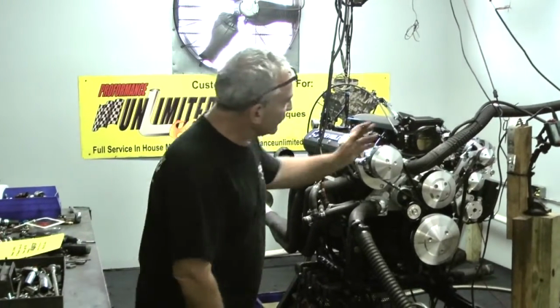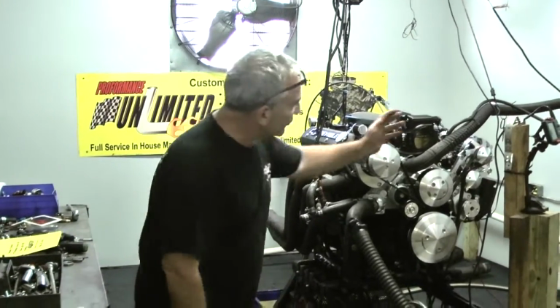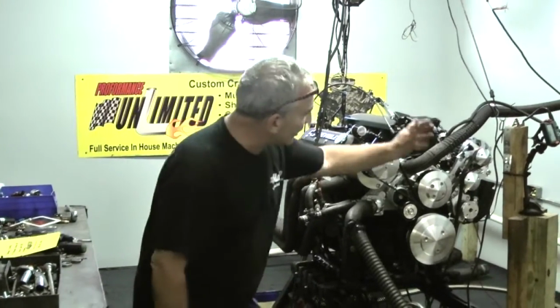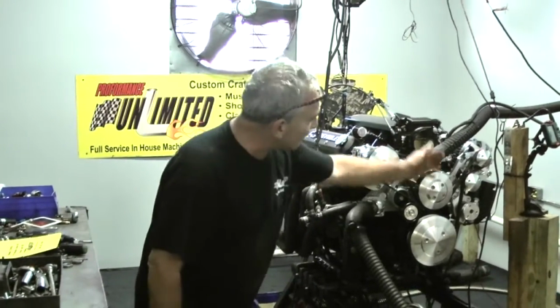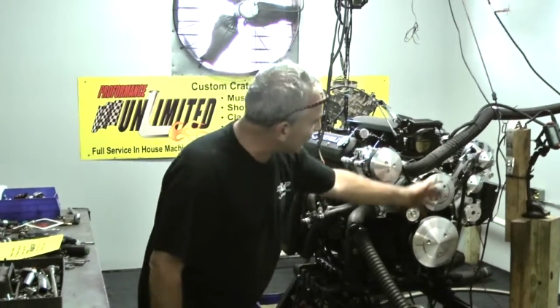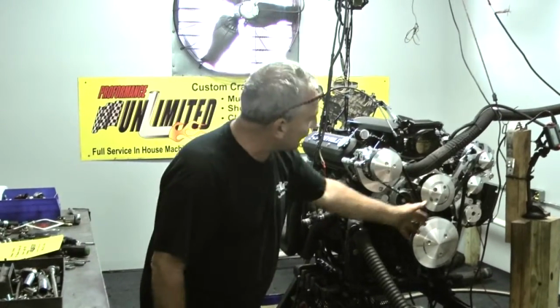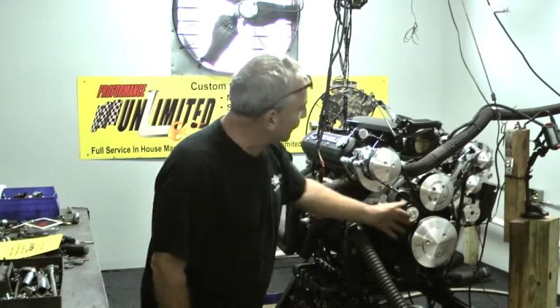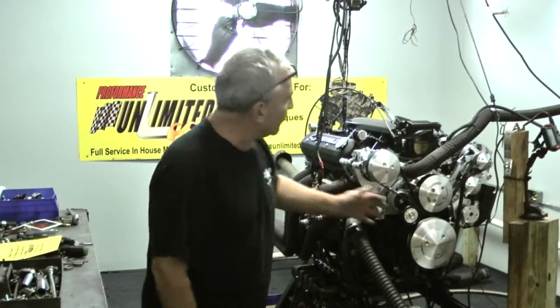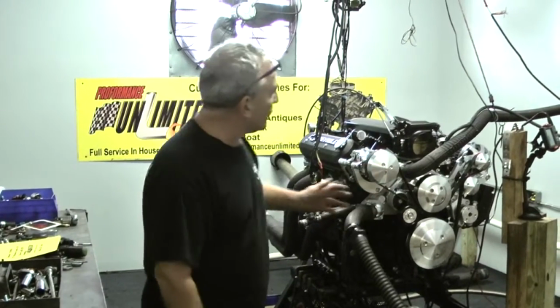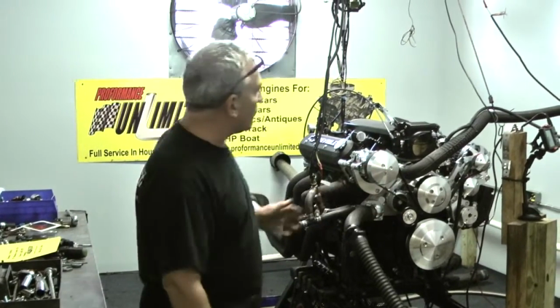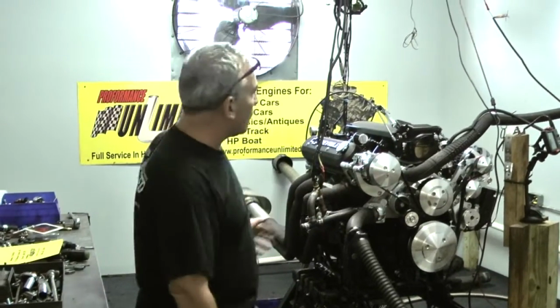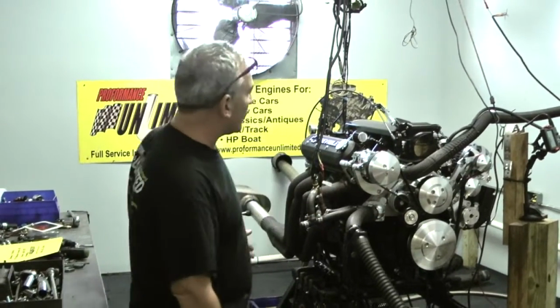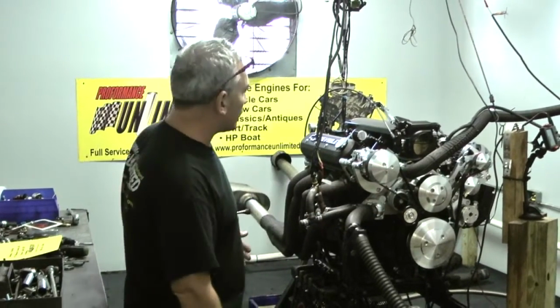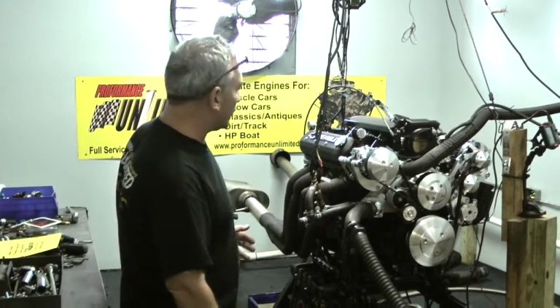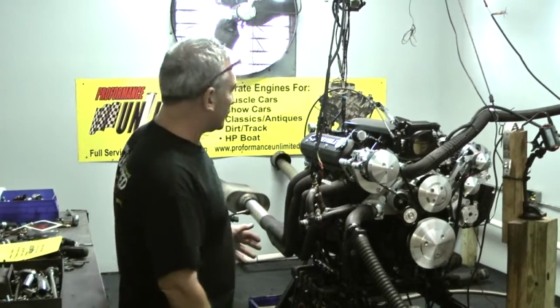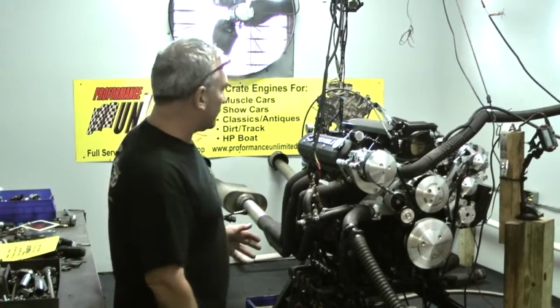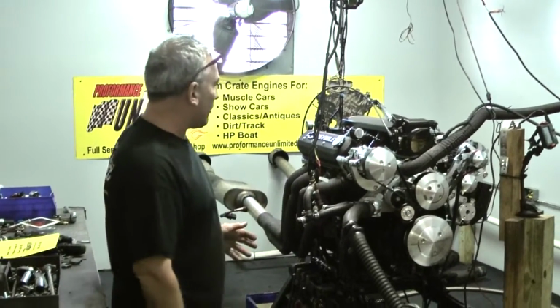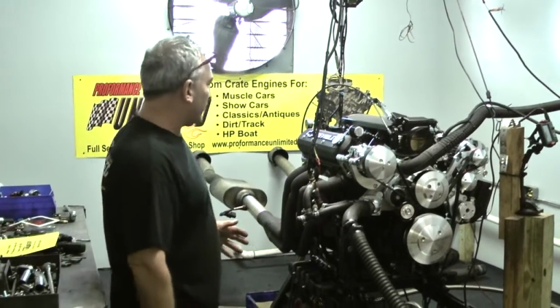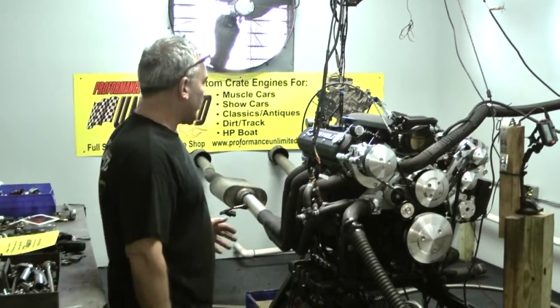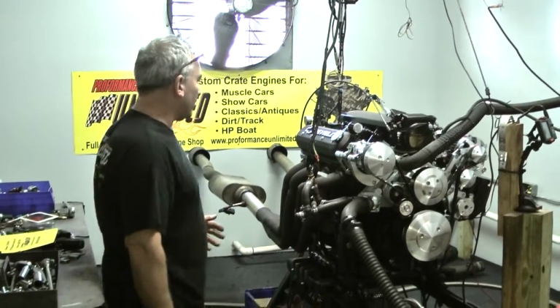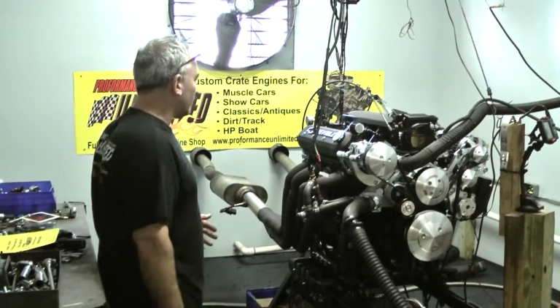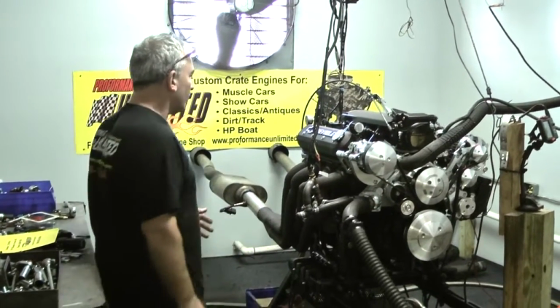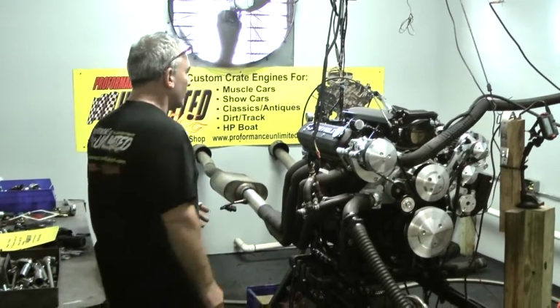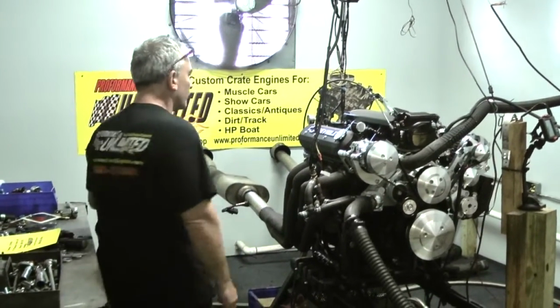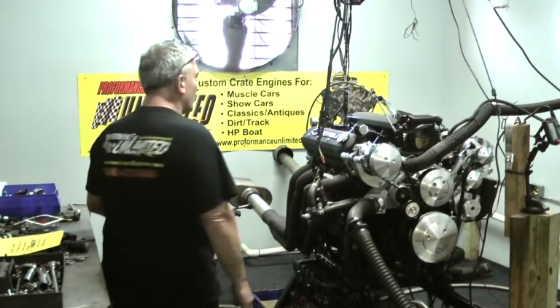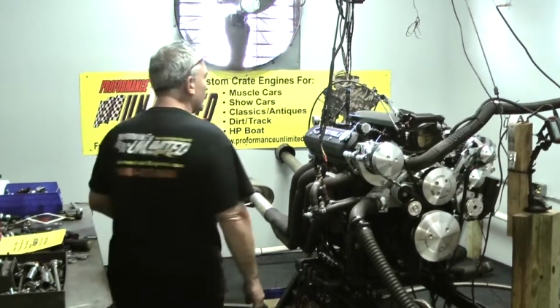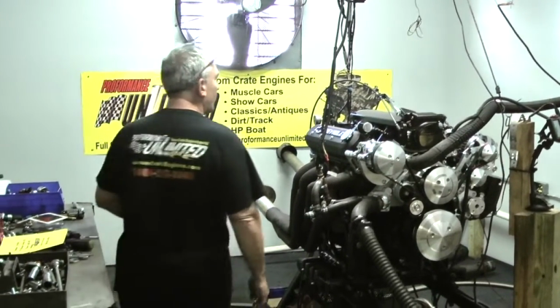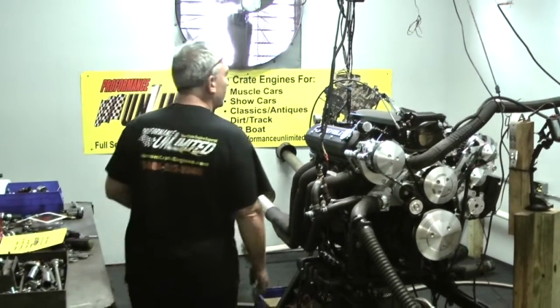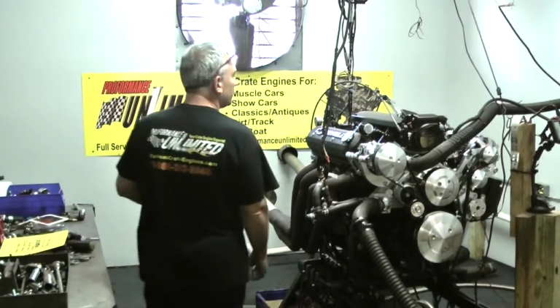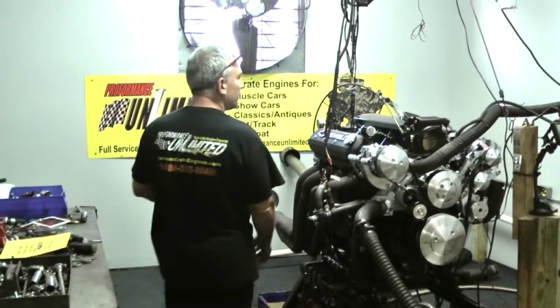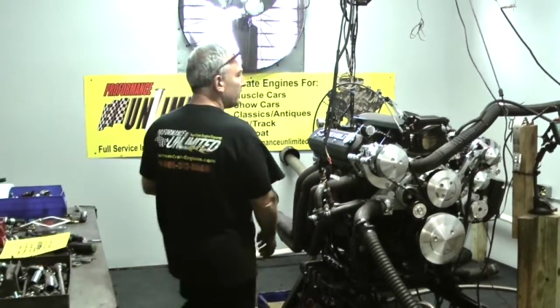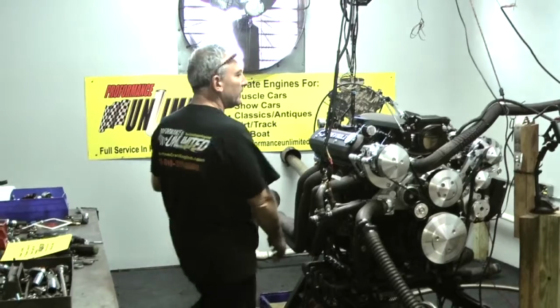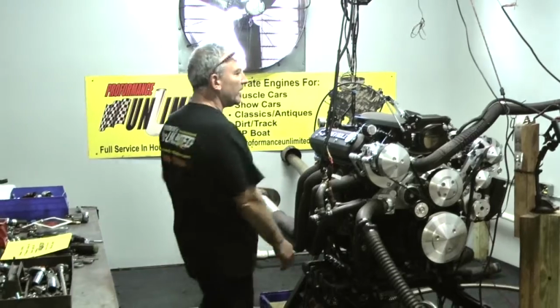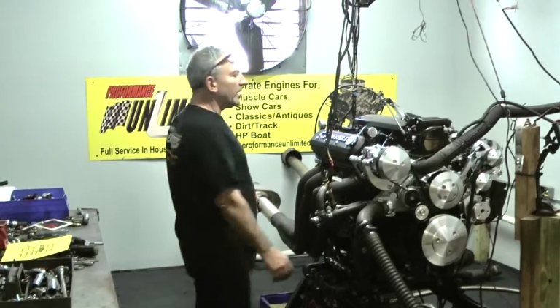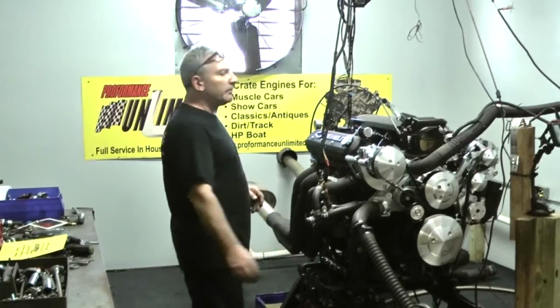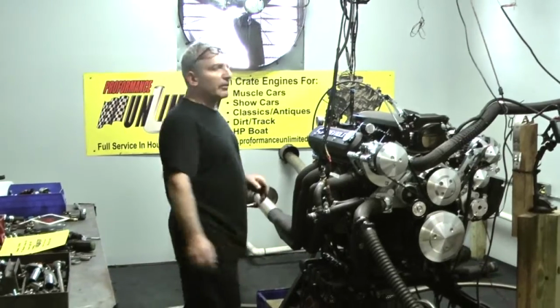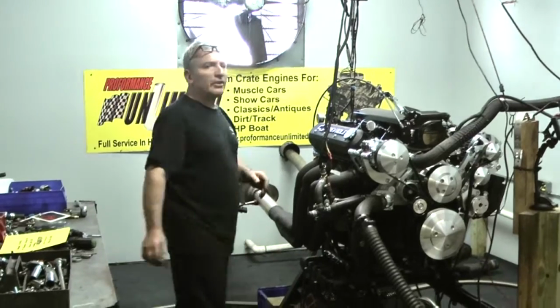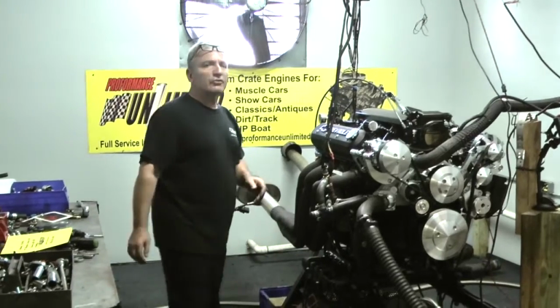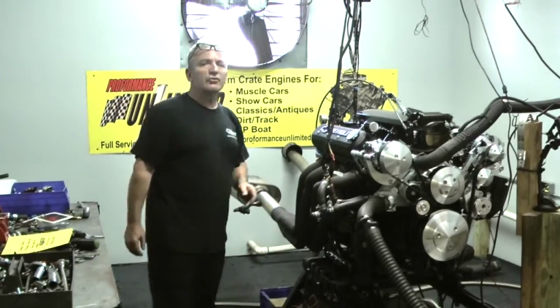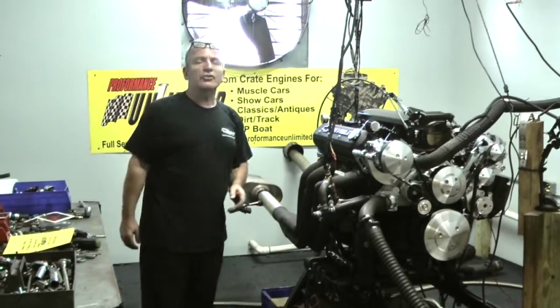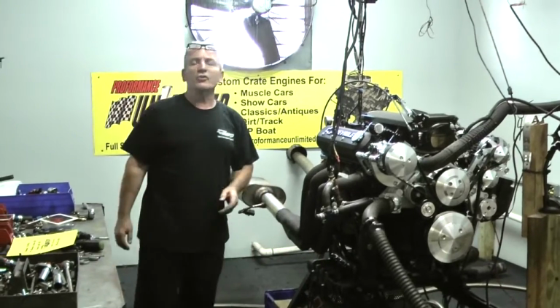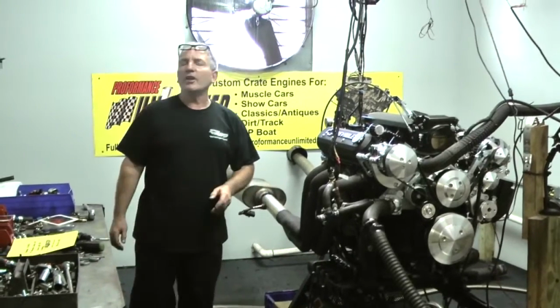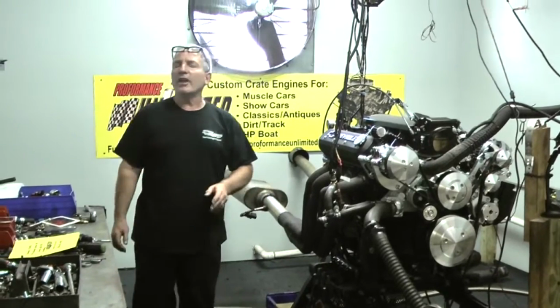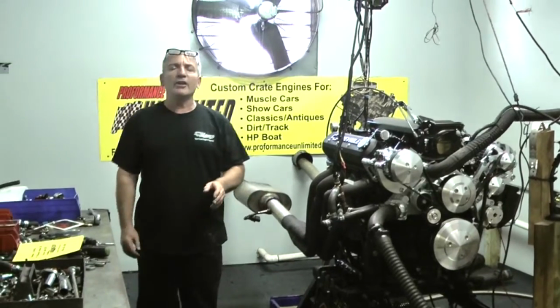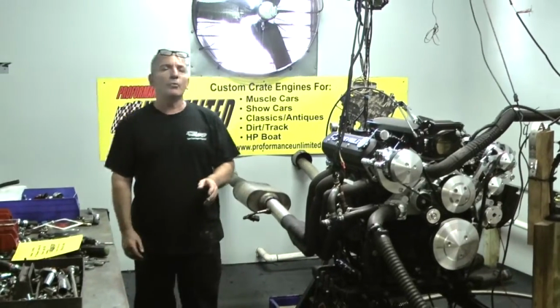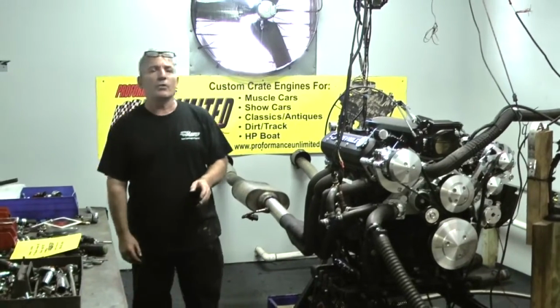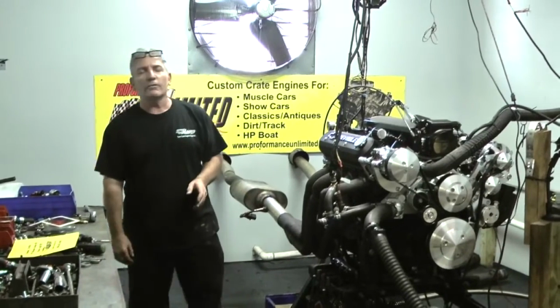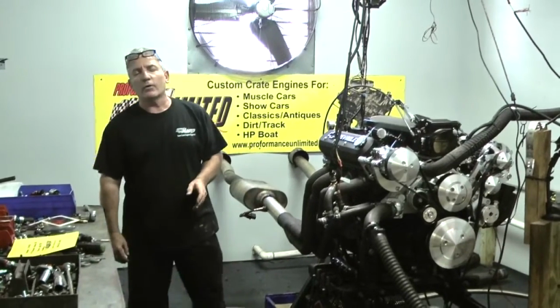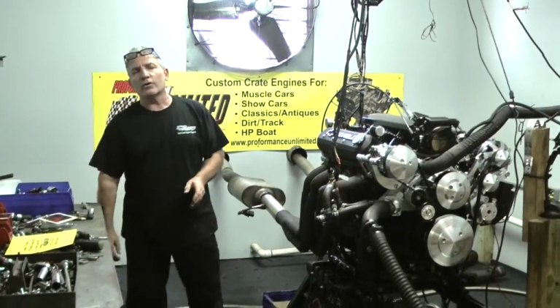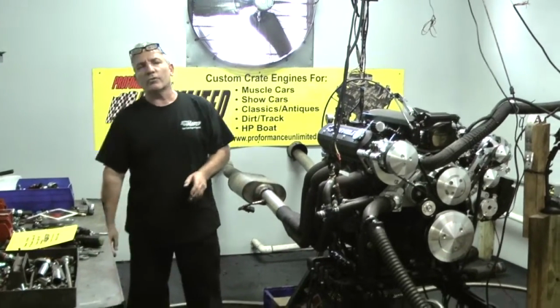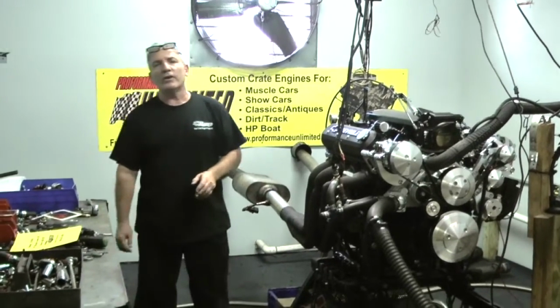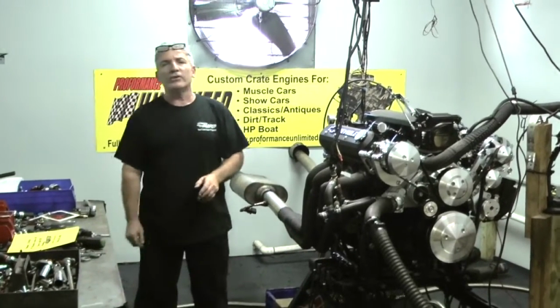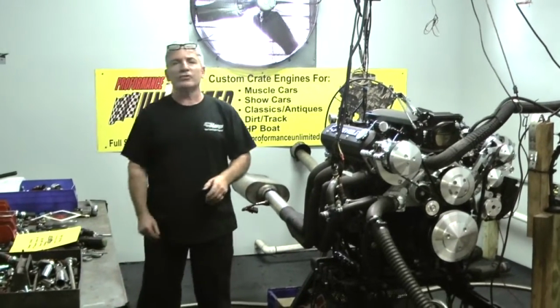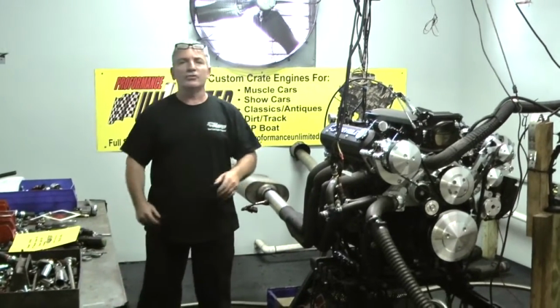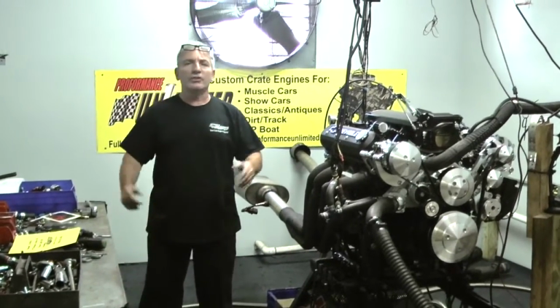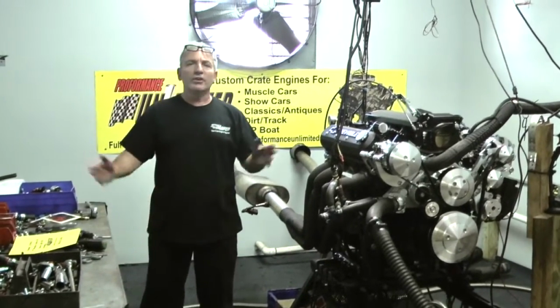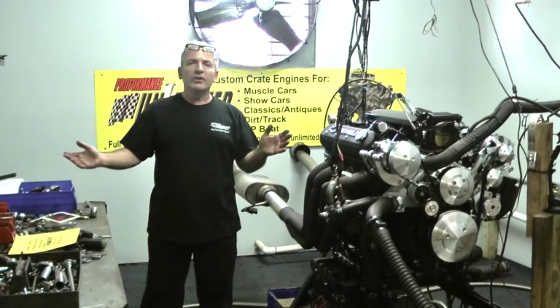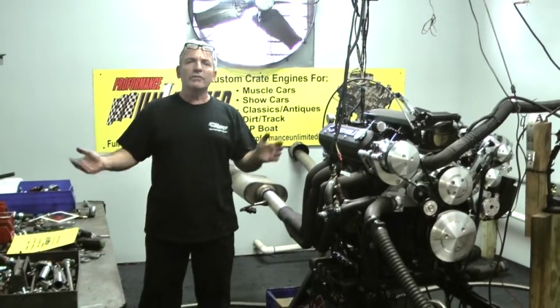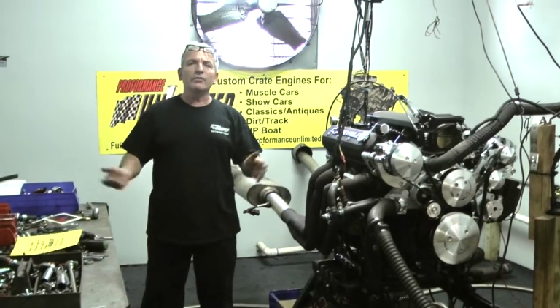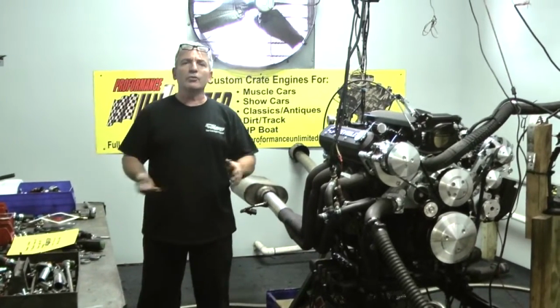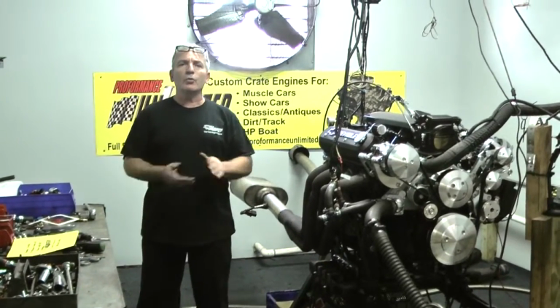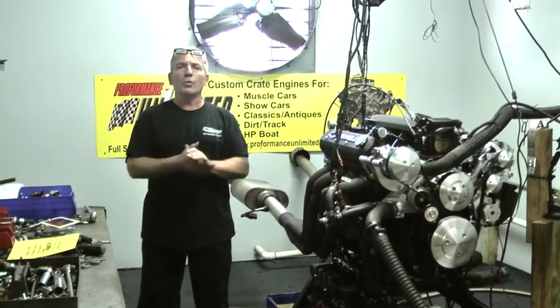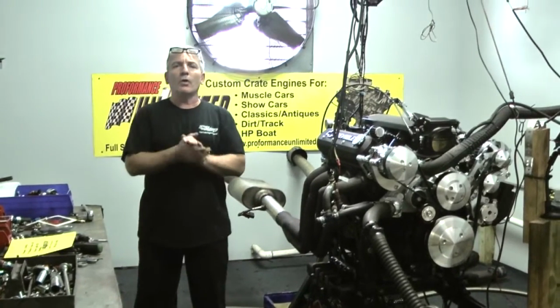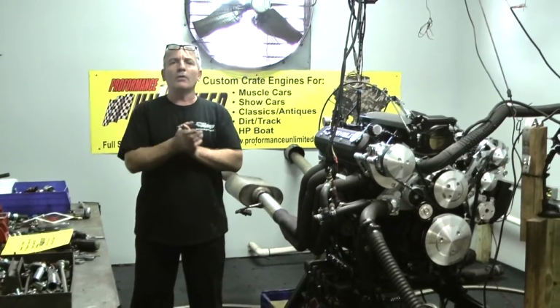This has got a nice full bolt-on Marsh system on here. So again, anybody interested in any one of our crate engines, give us a call.